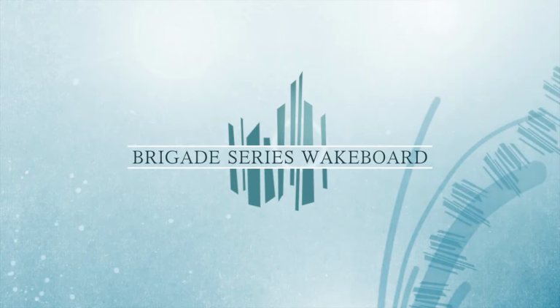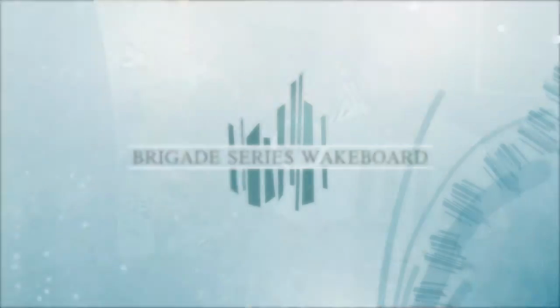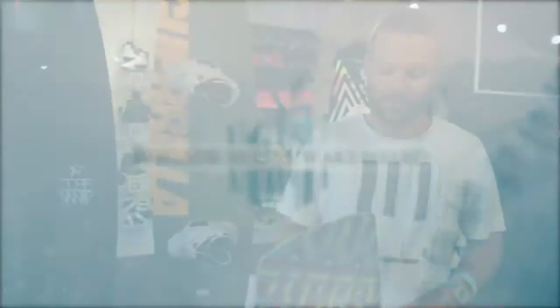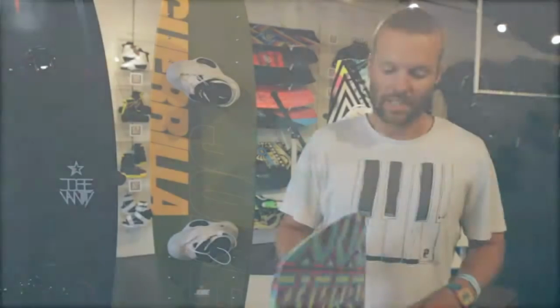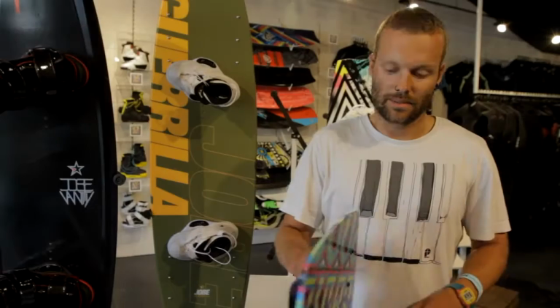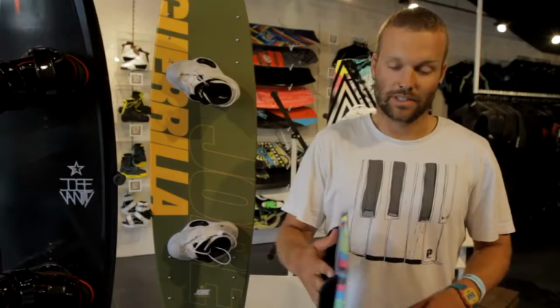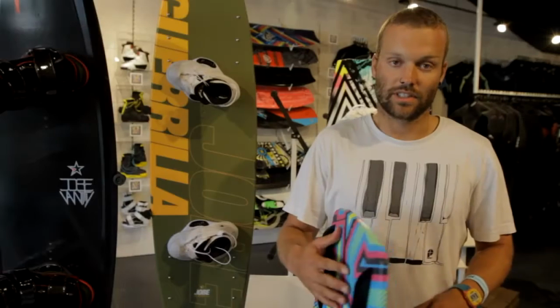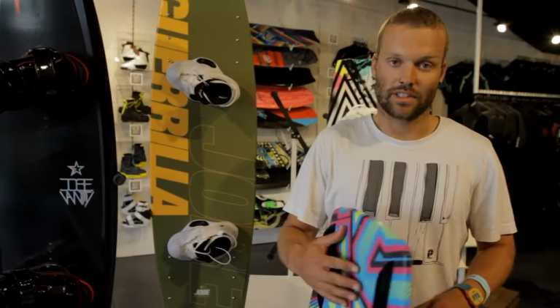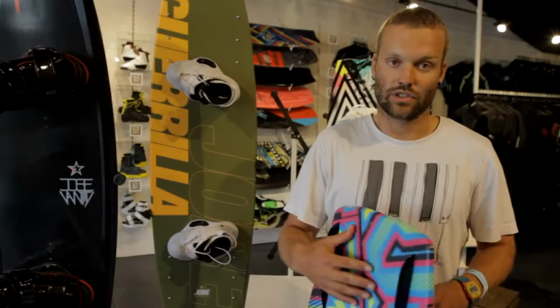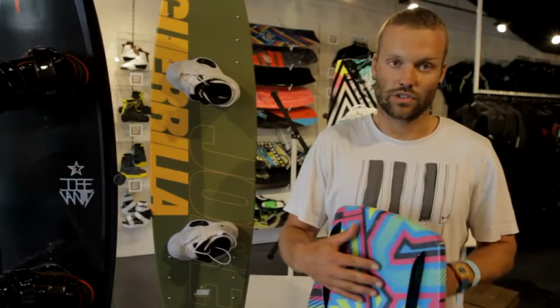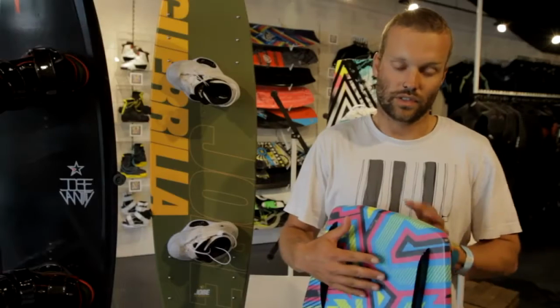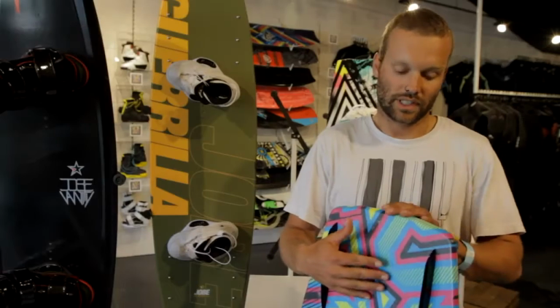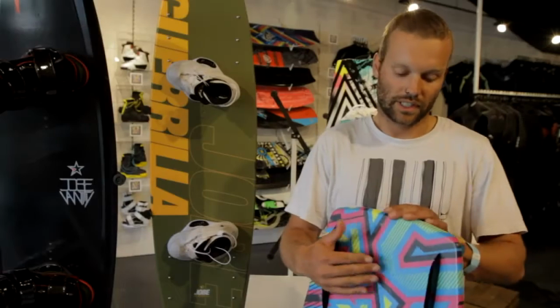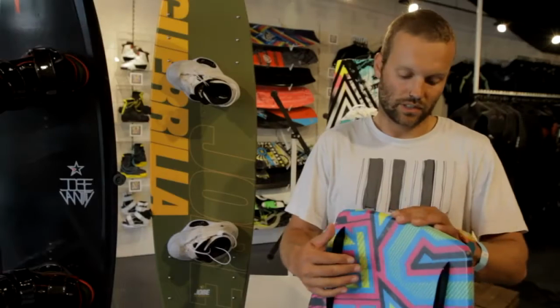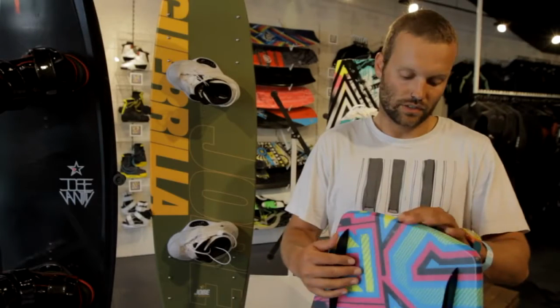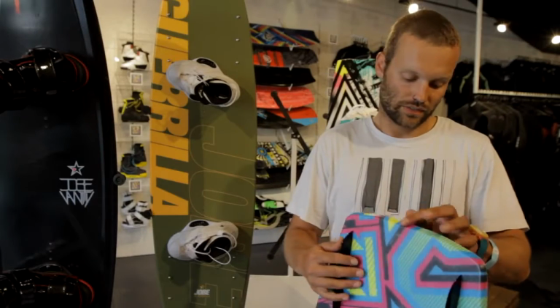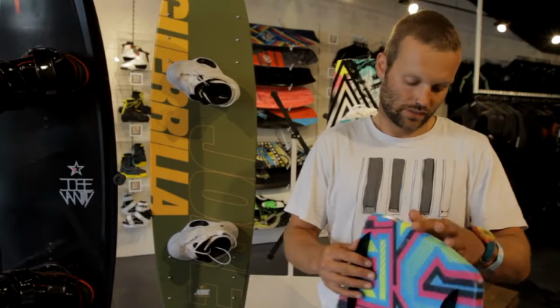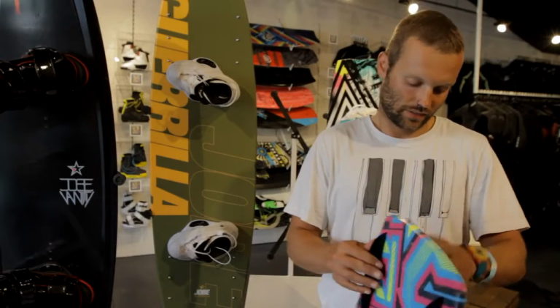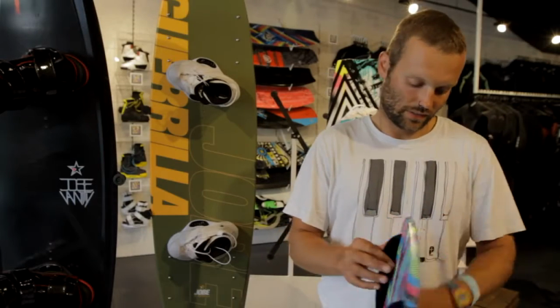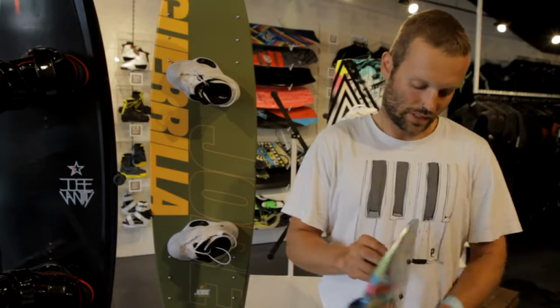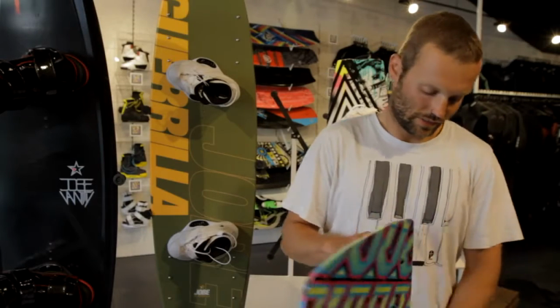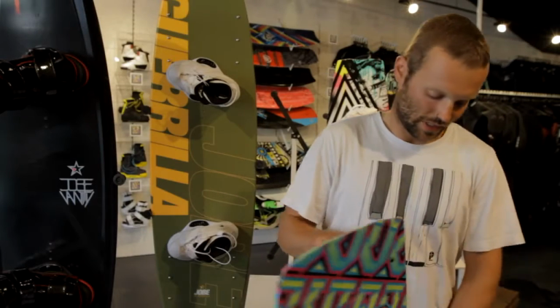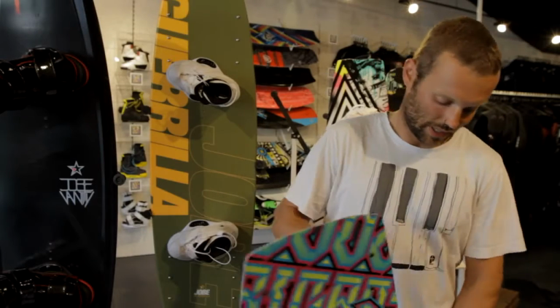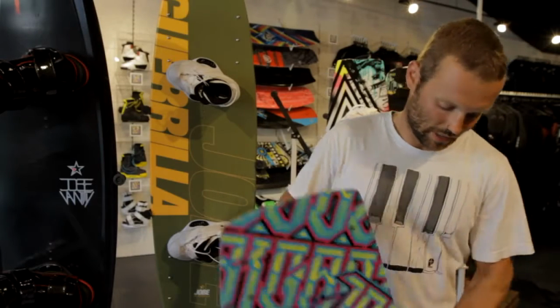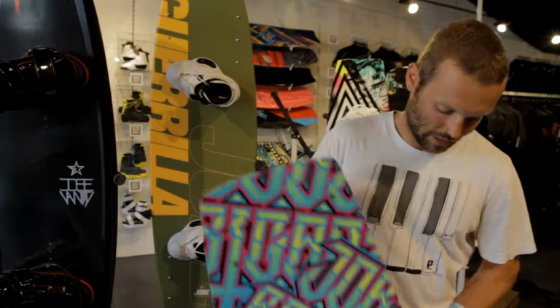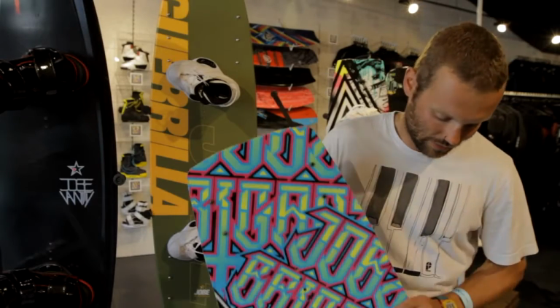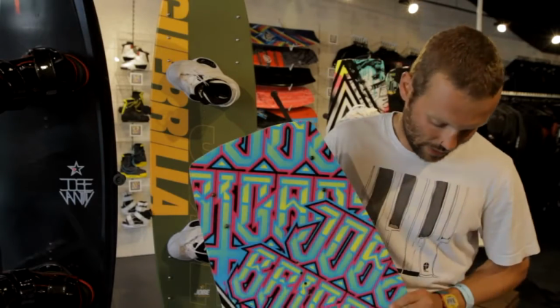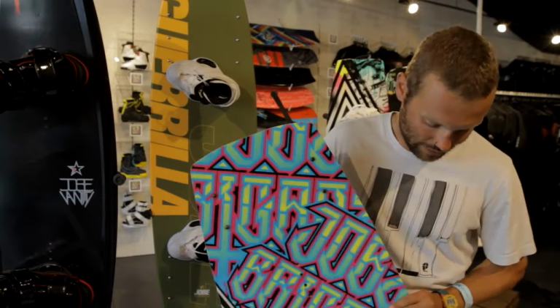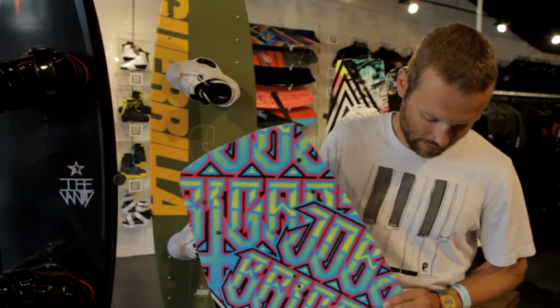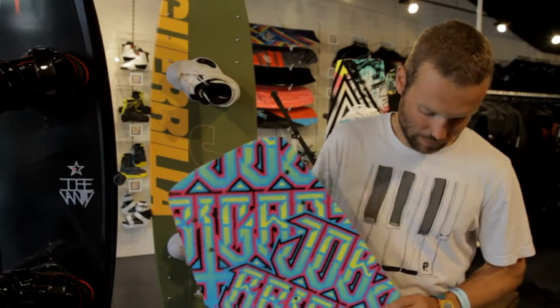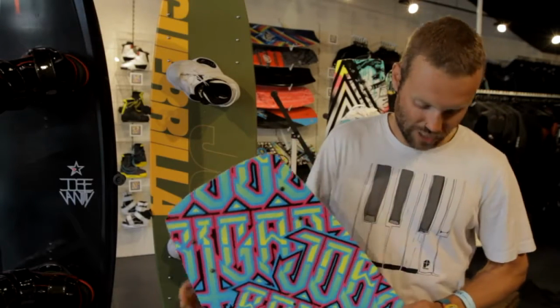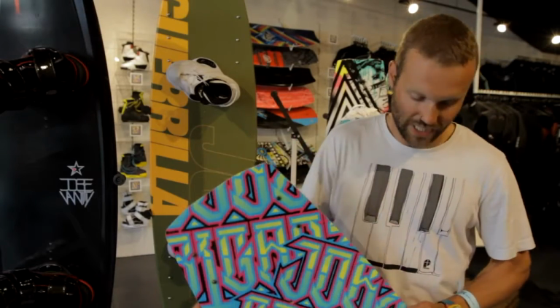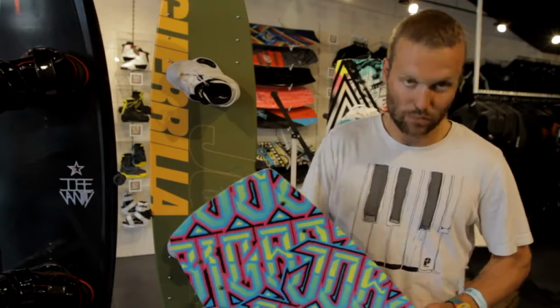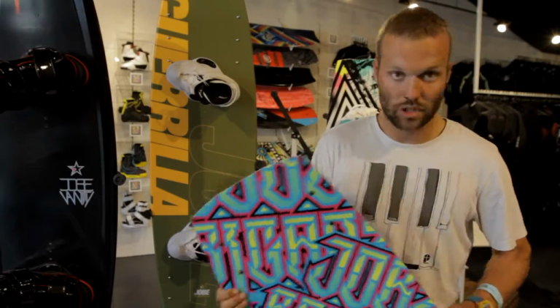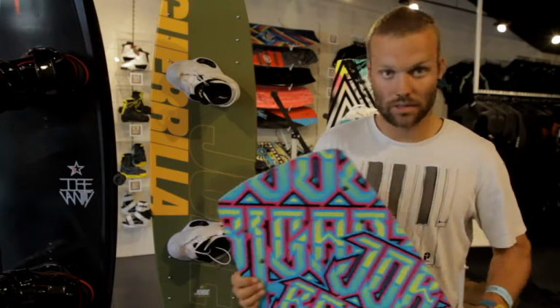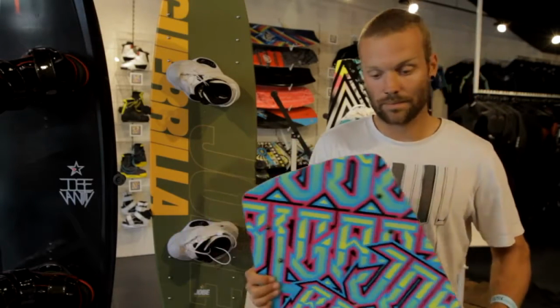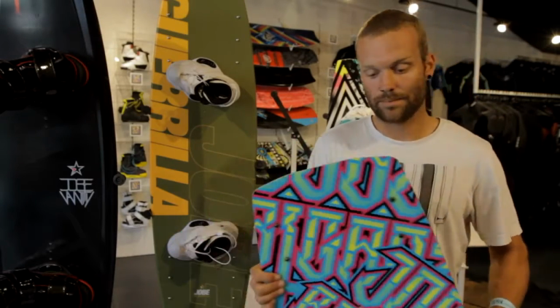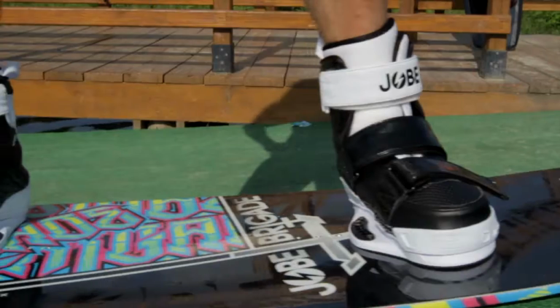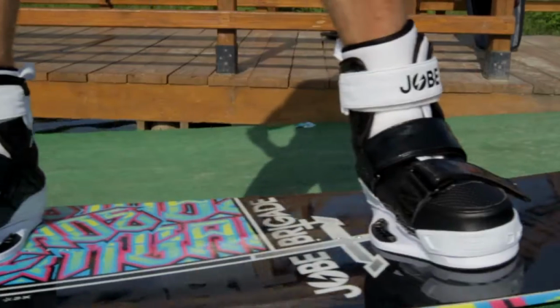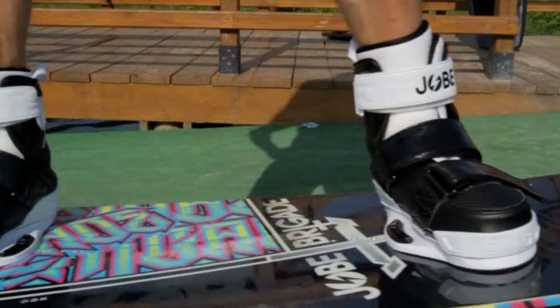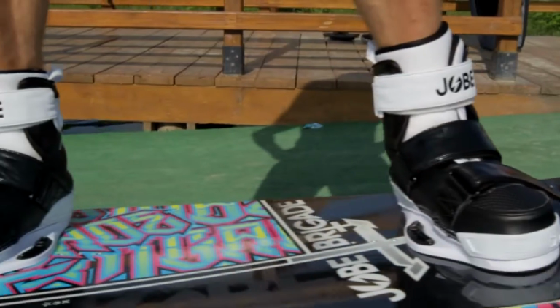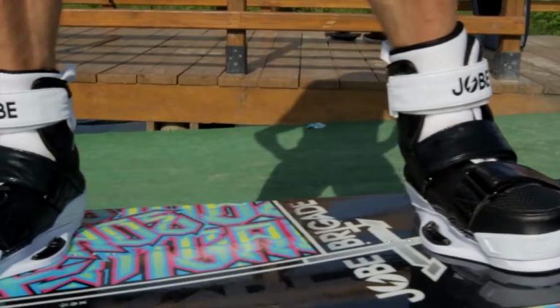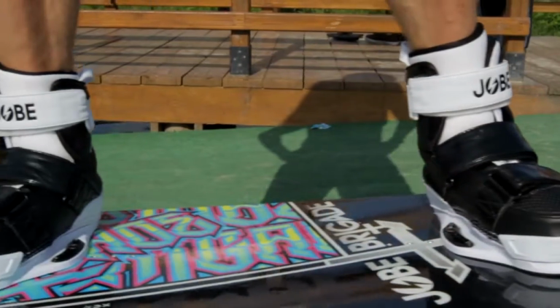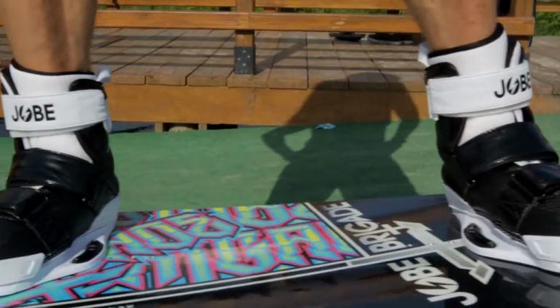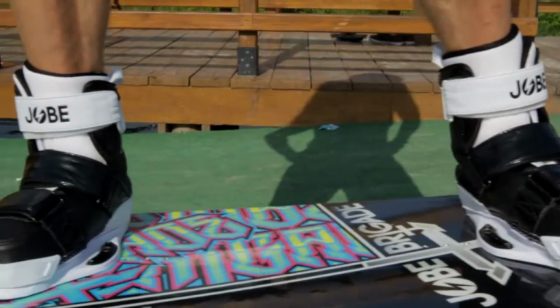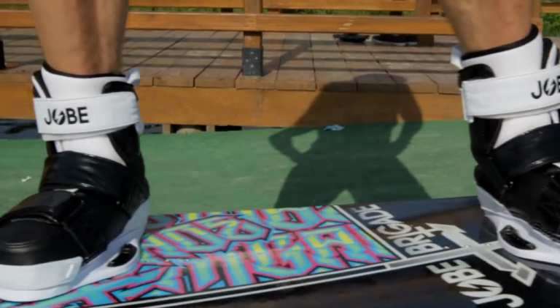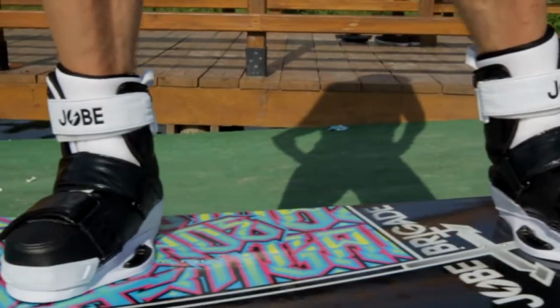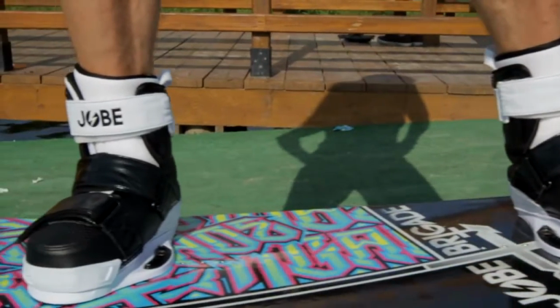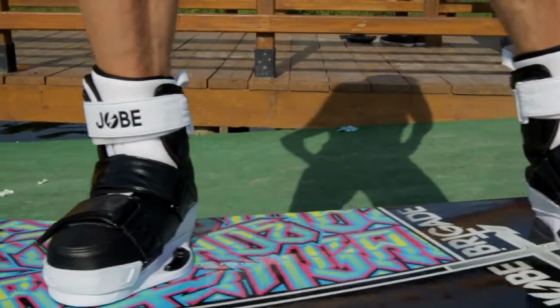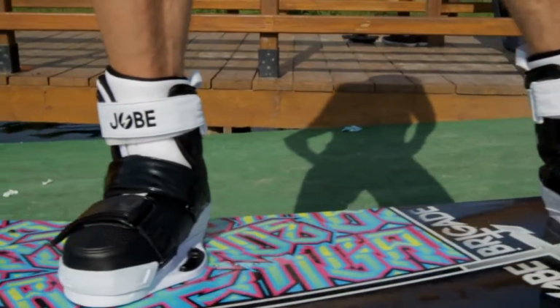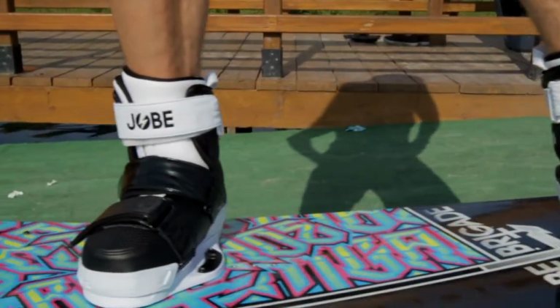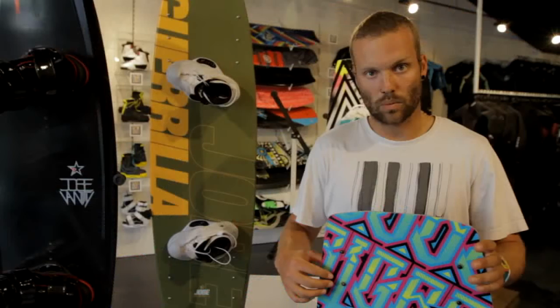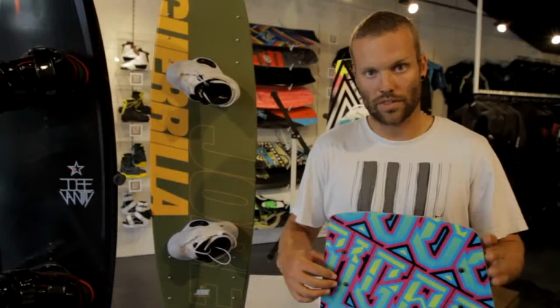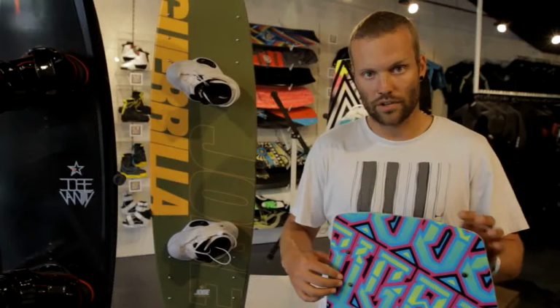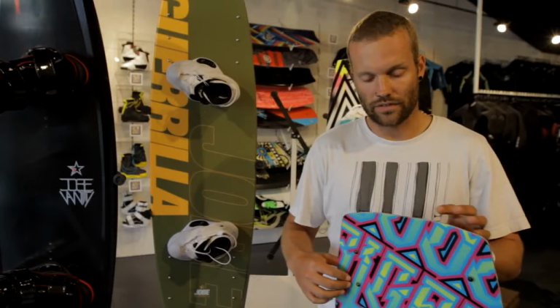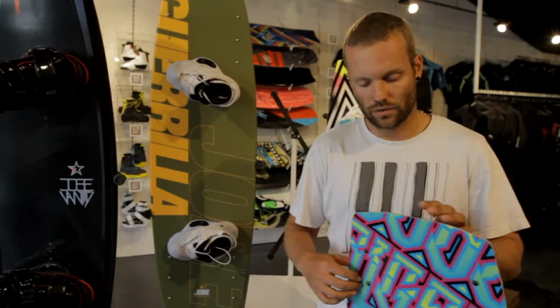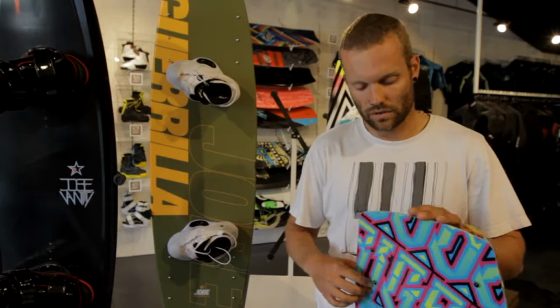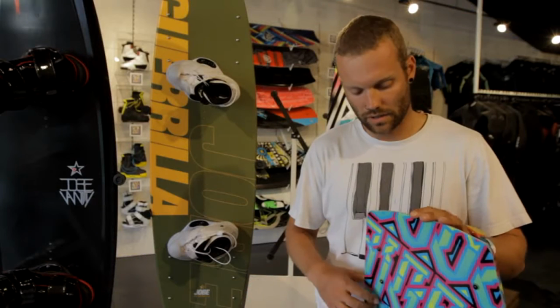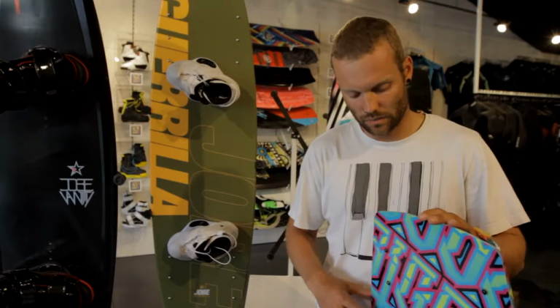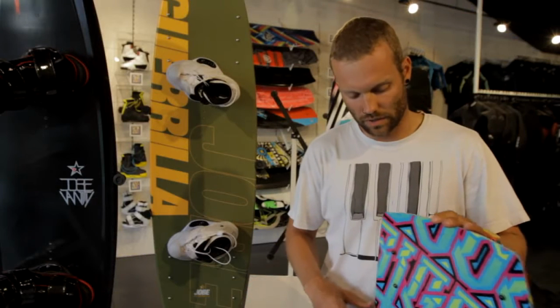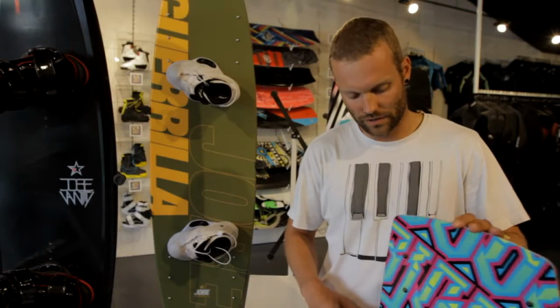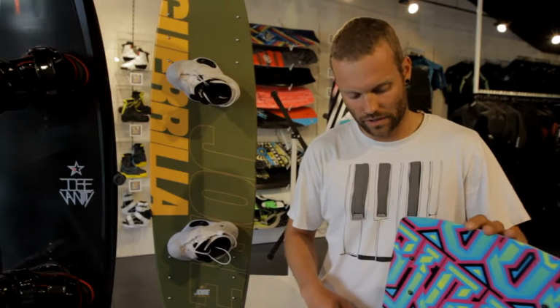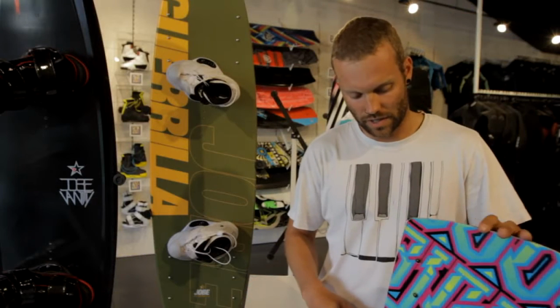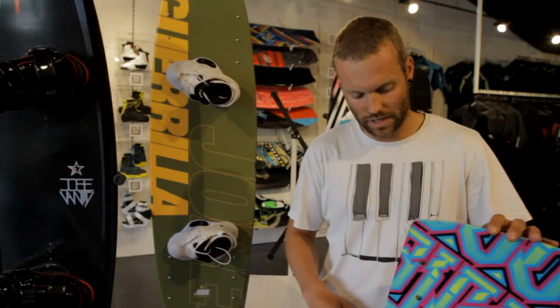My name is Shorz van de Kerkov and right here I've got the Brigade board. It comes in two sizes, 134 and 139.